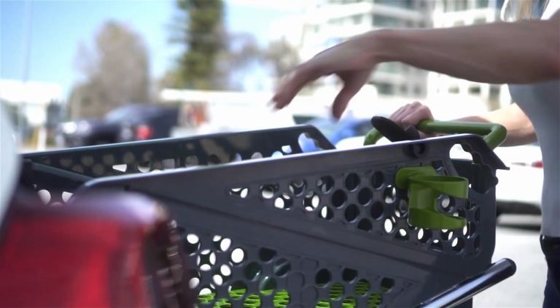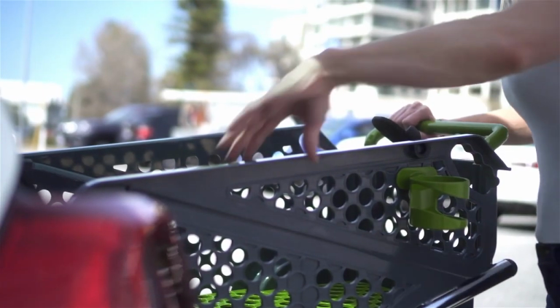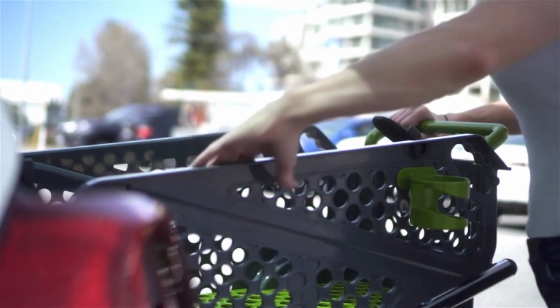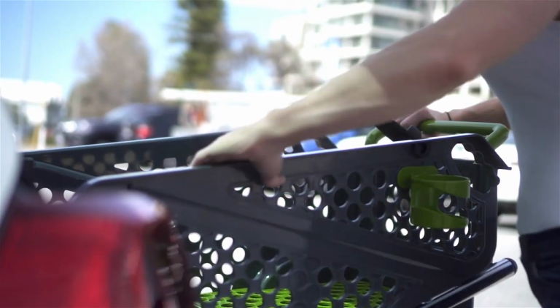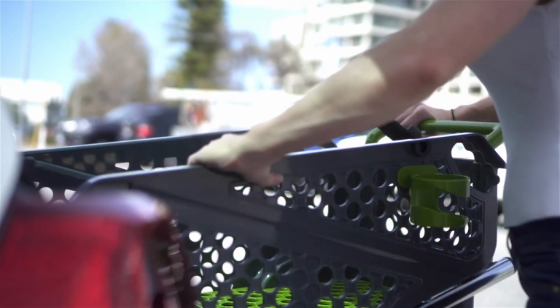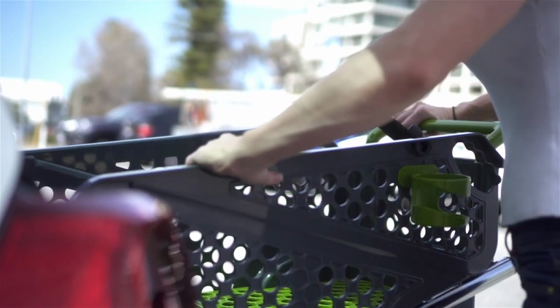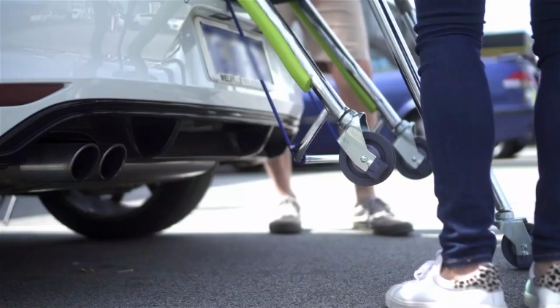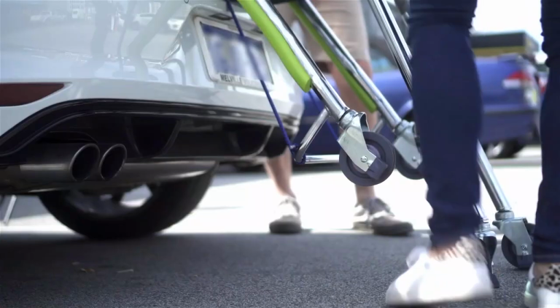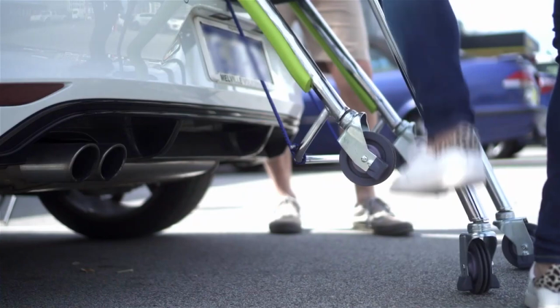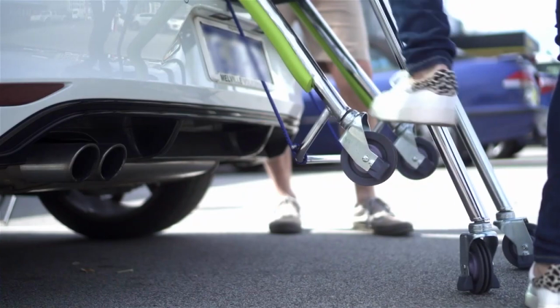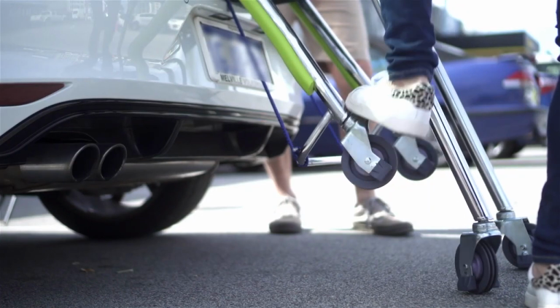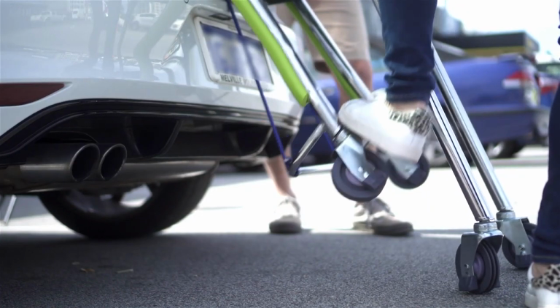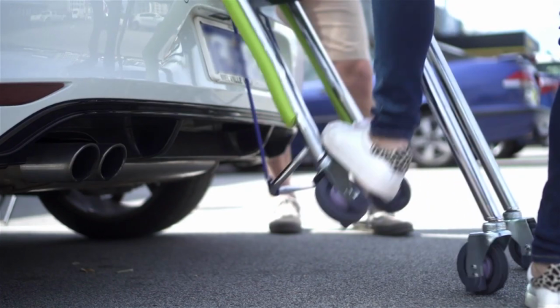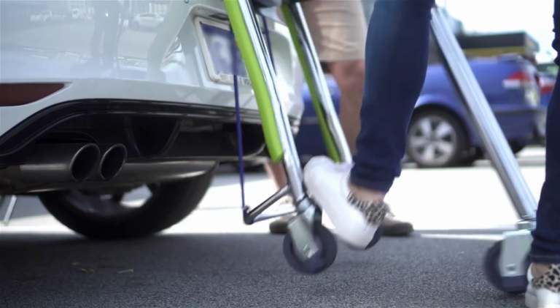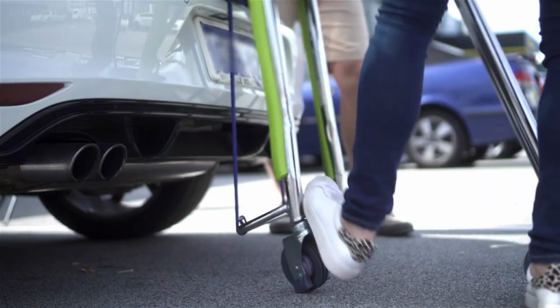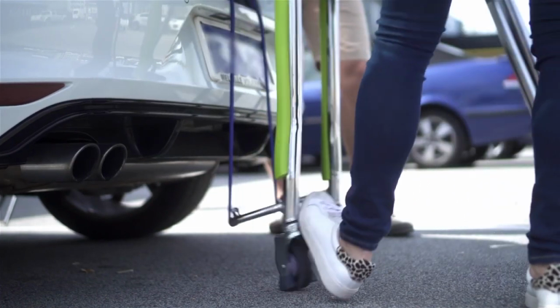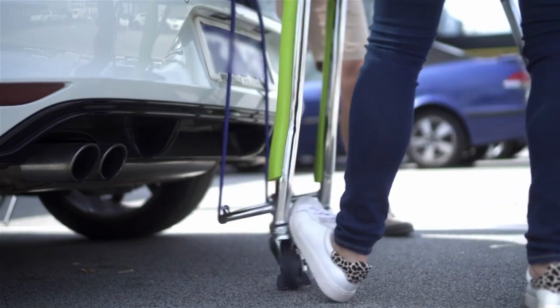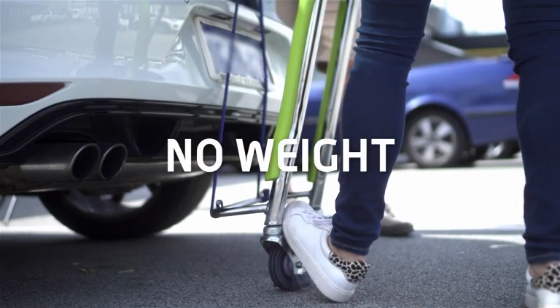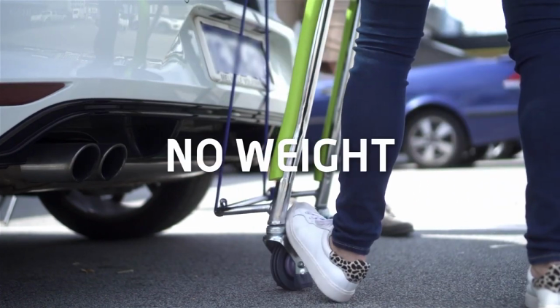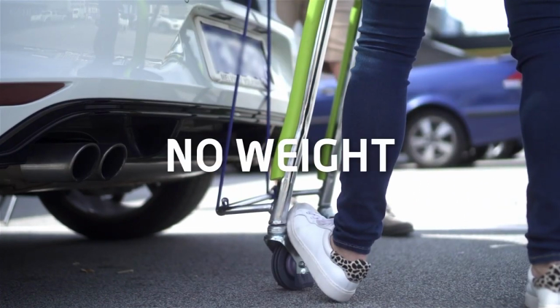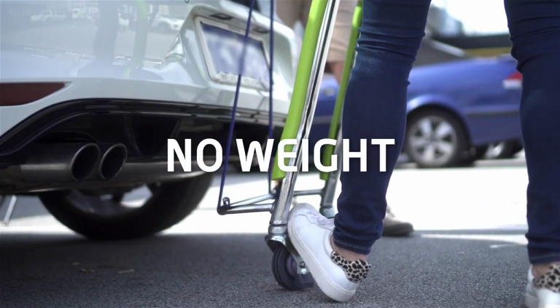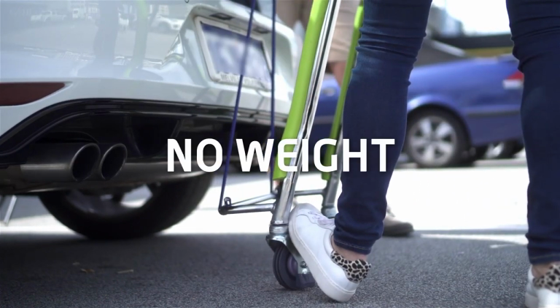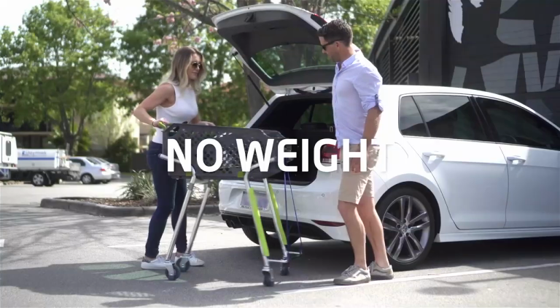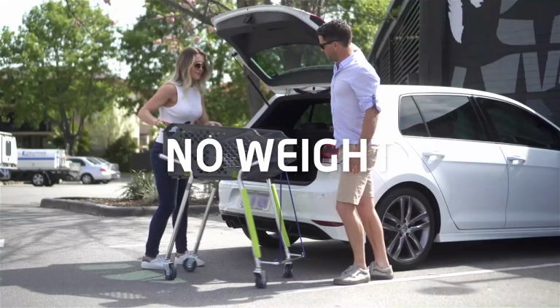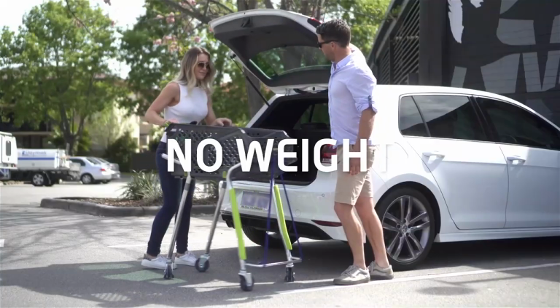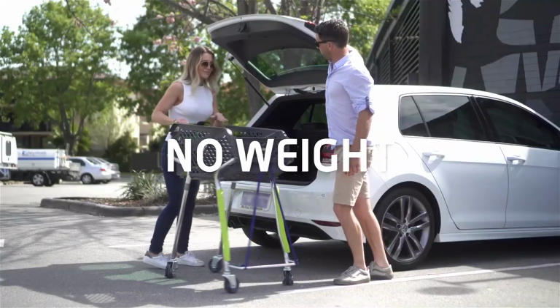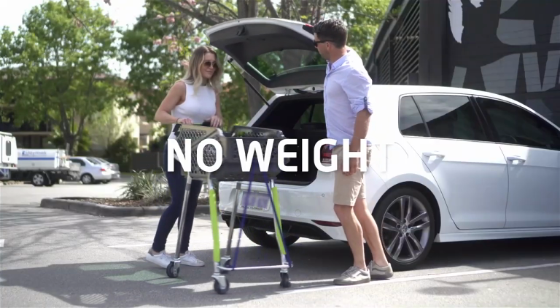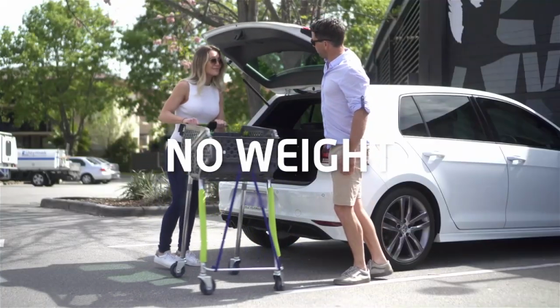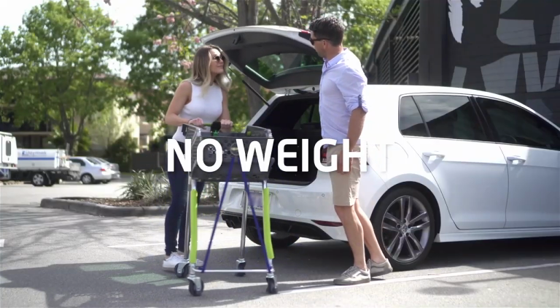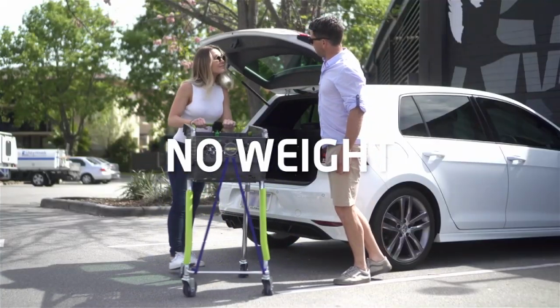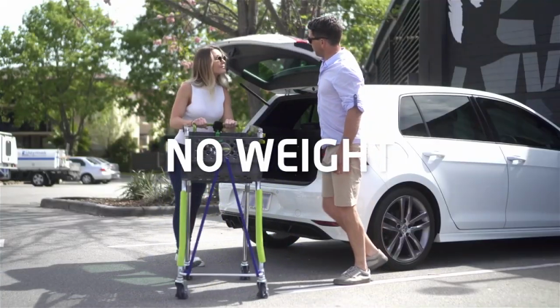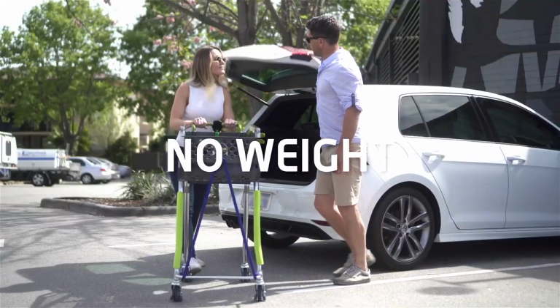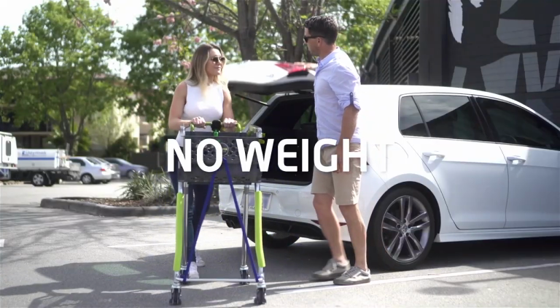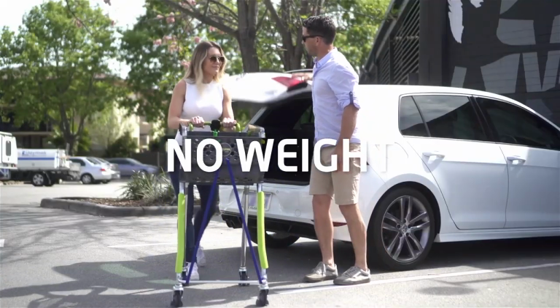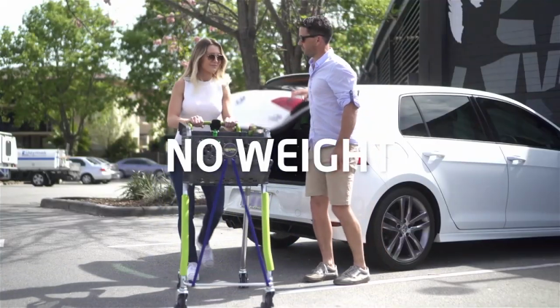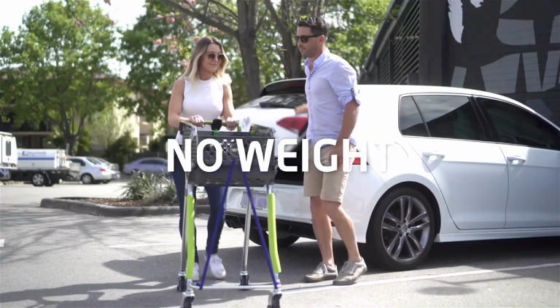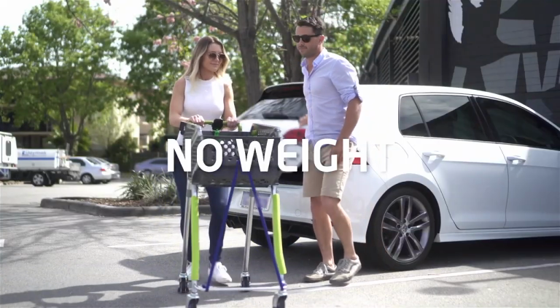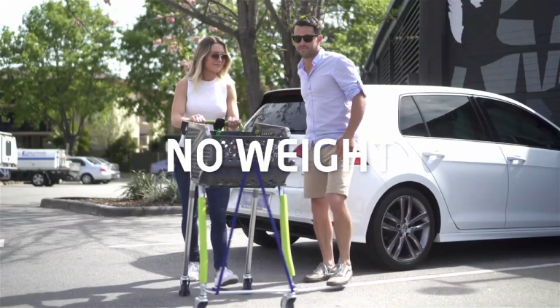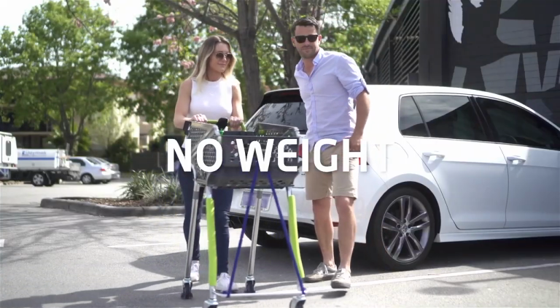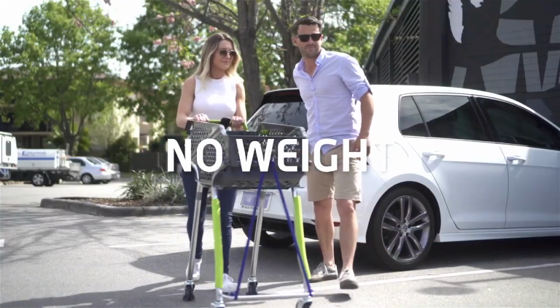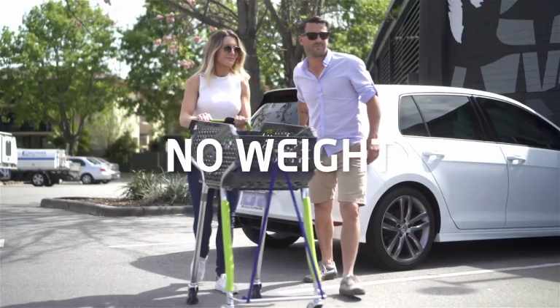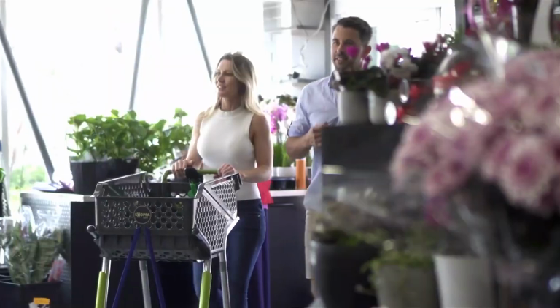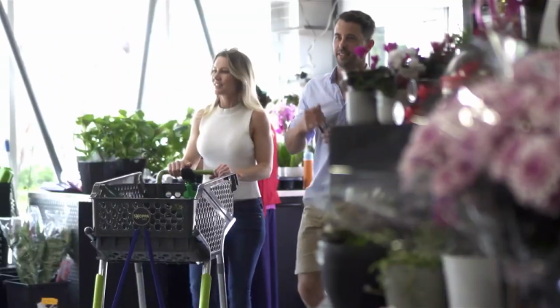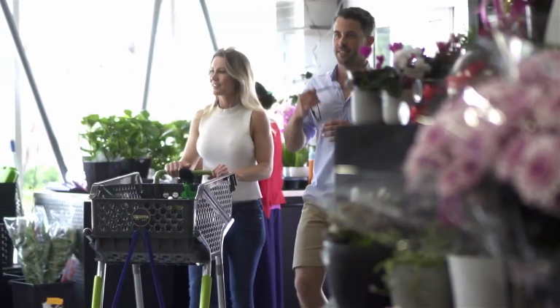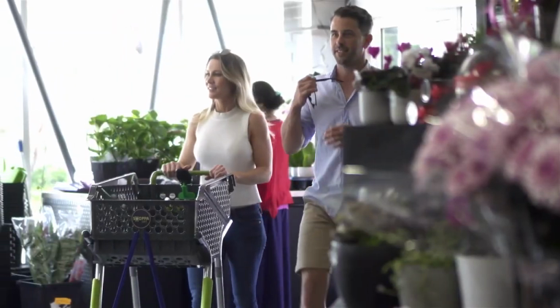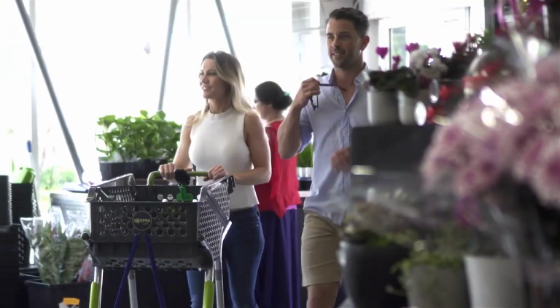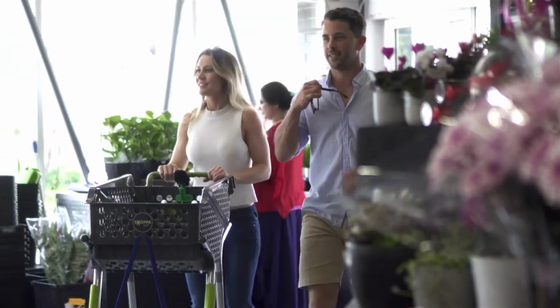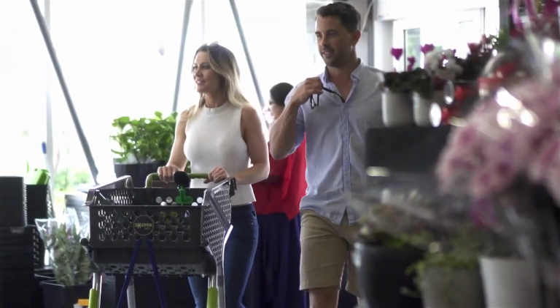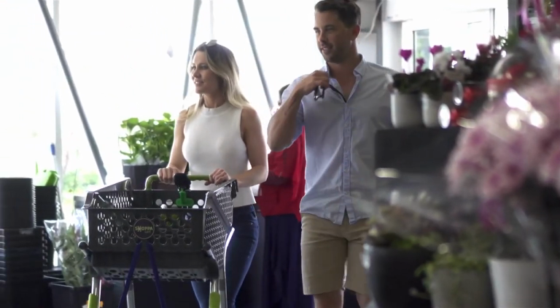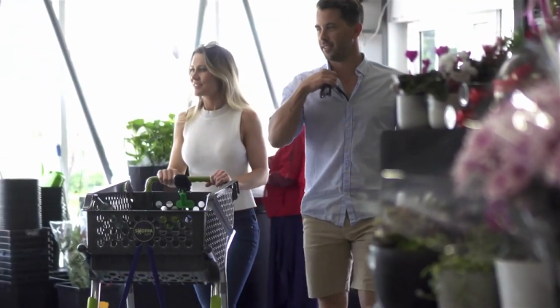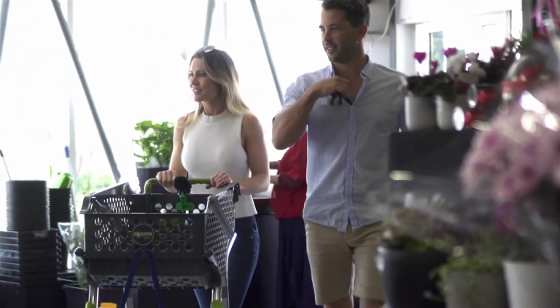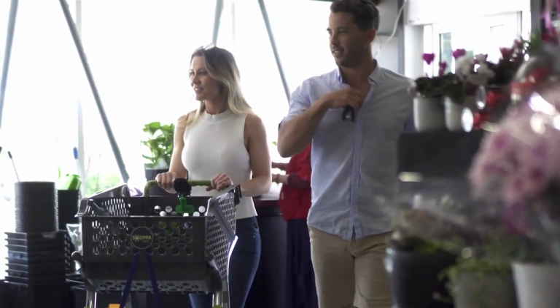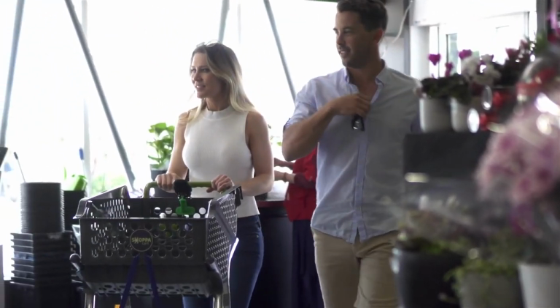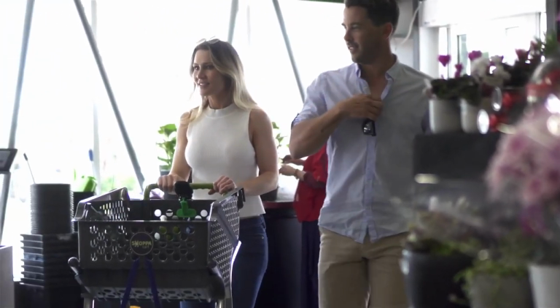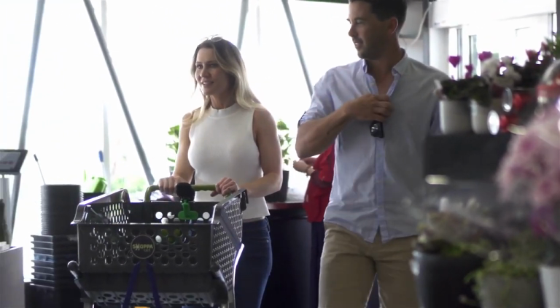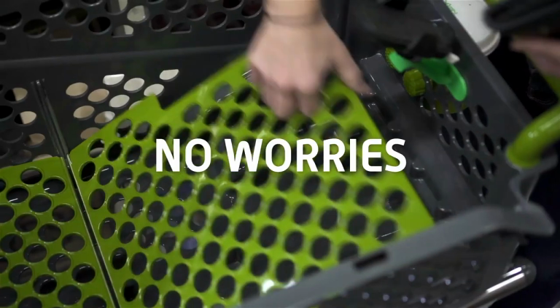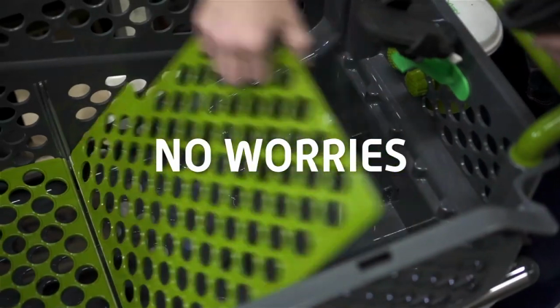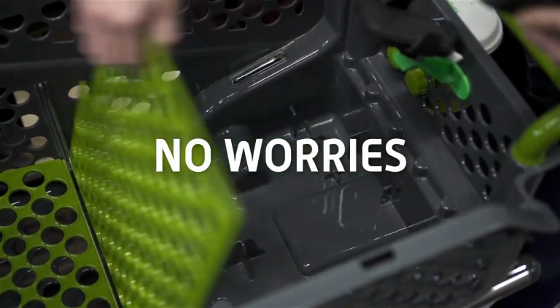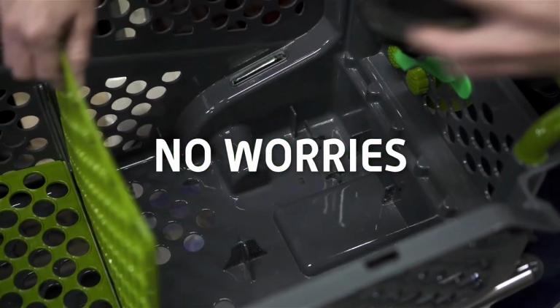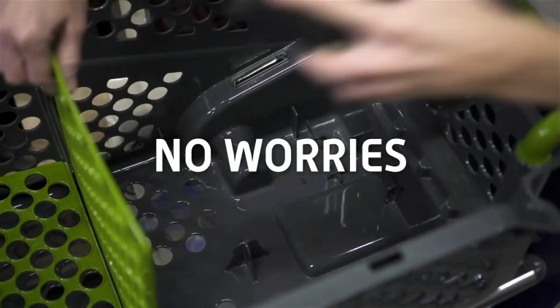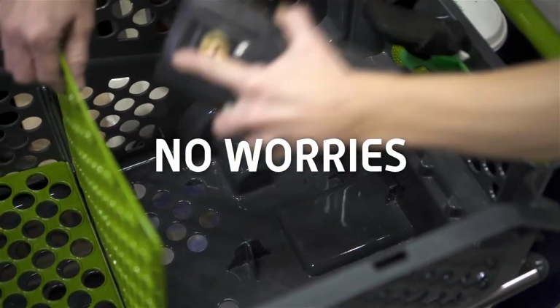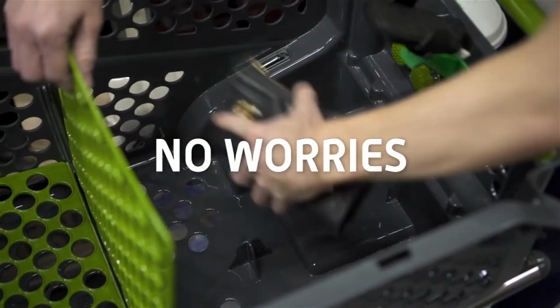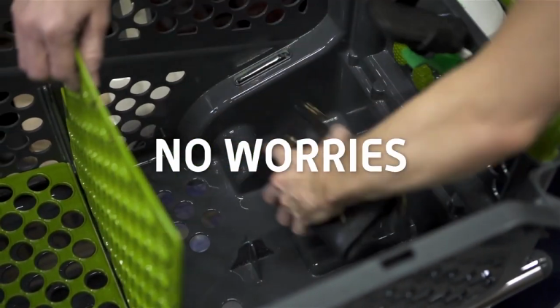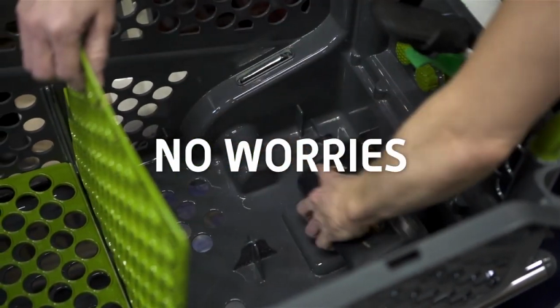A cup holder, bag hook, phone holder, and other attachments are available for the cart, which has a 100-liter capacity.